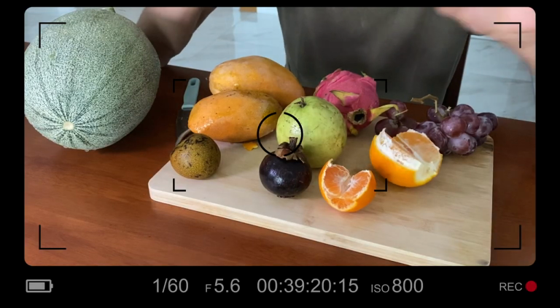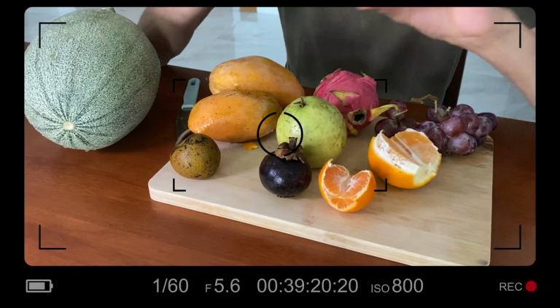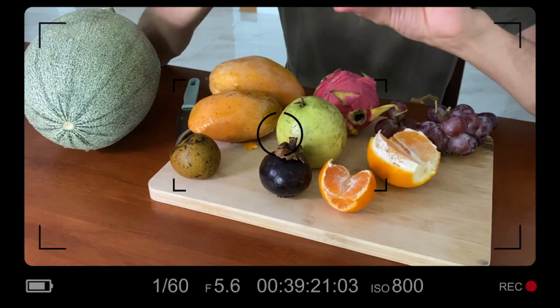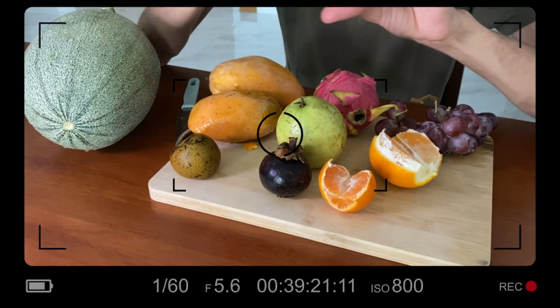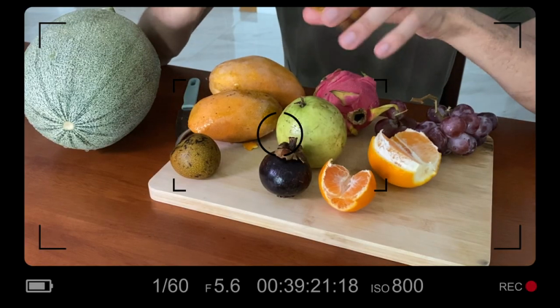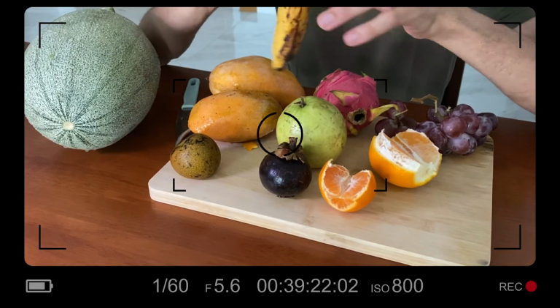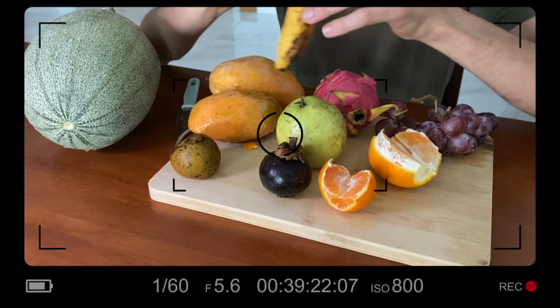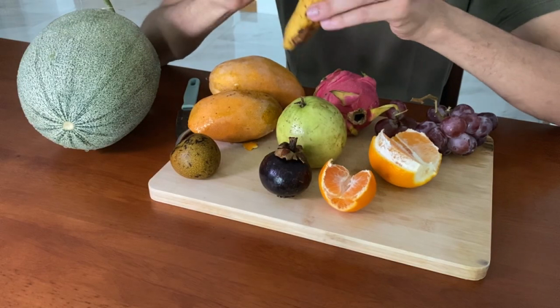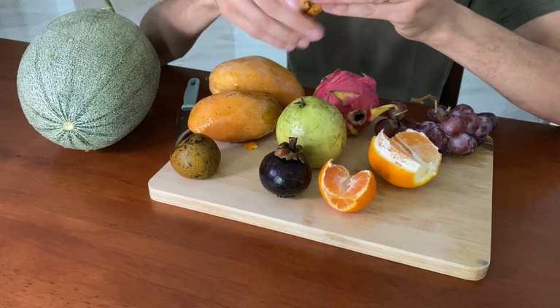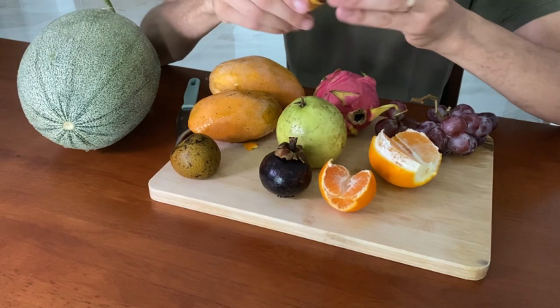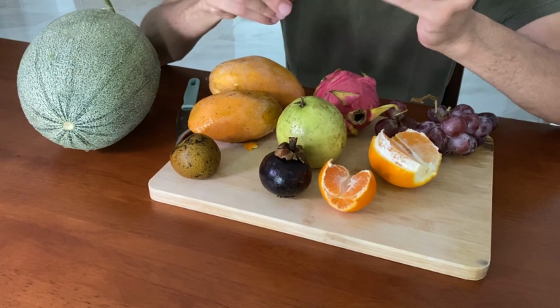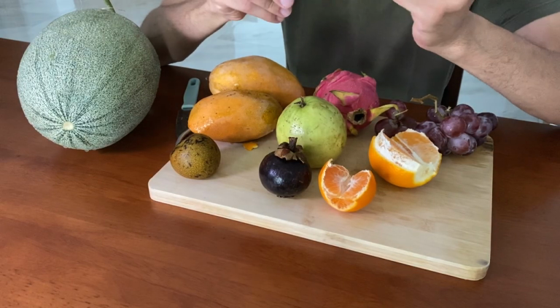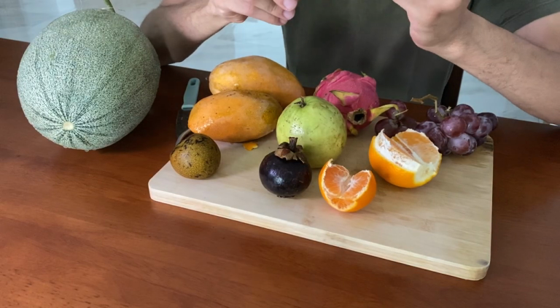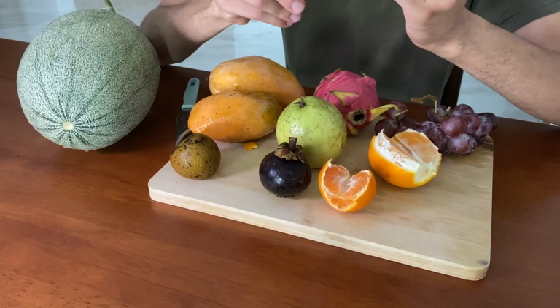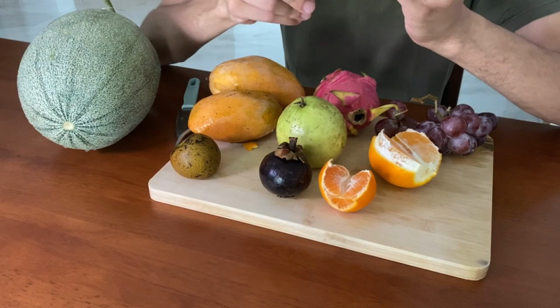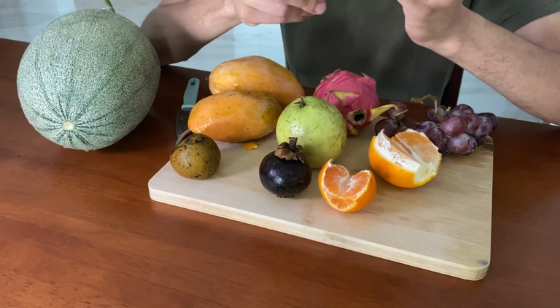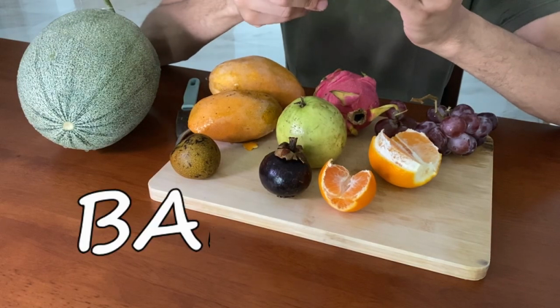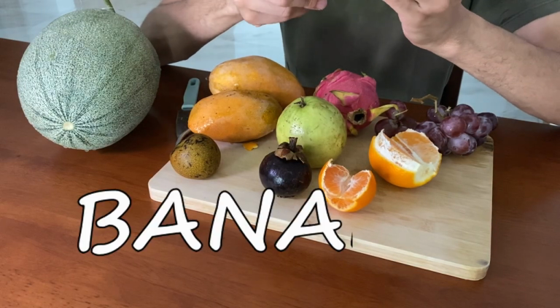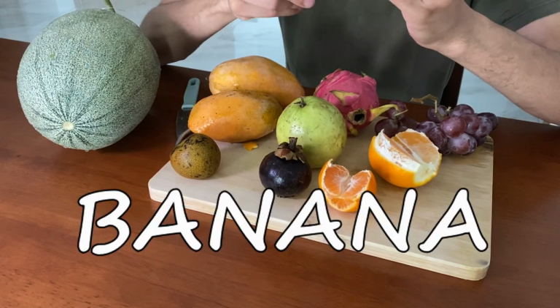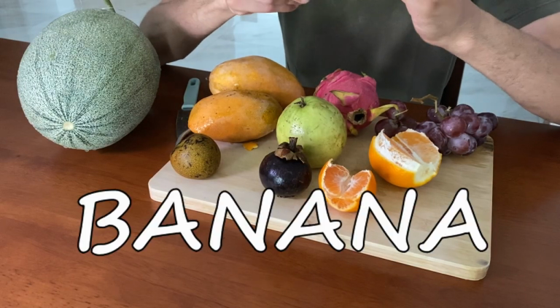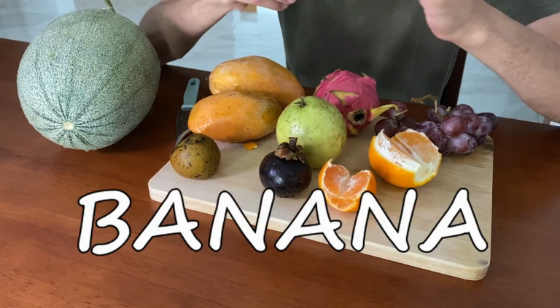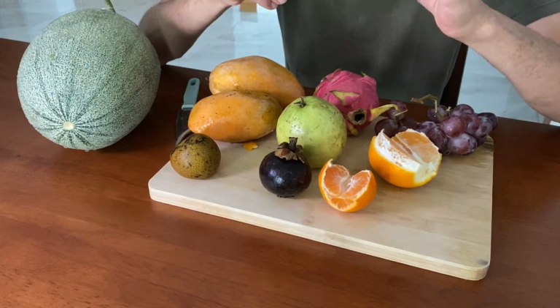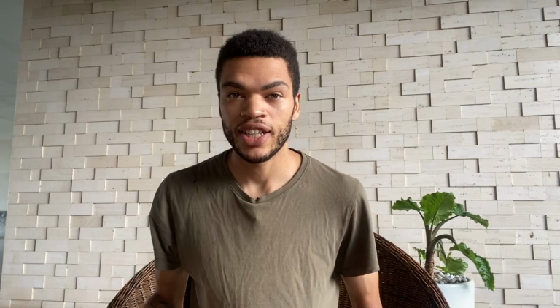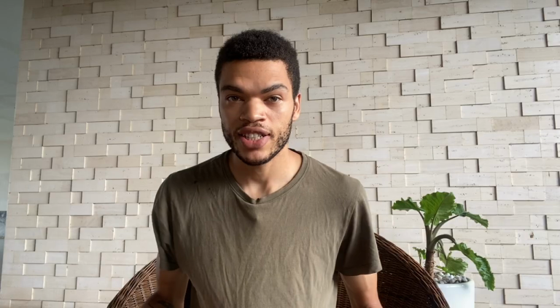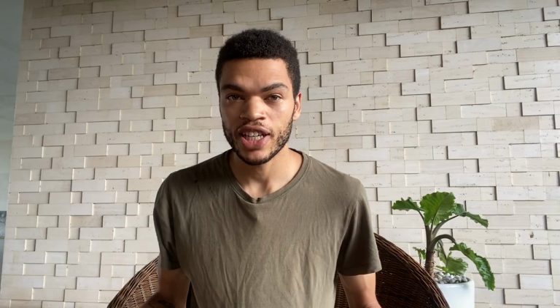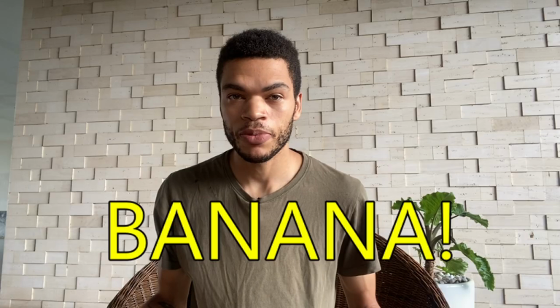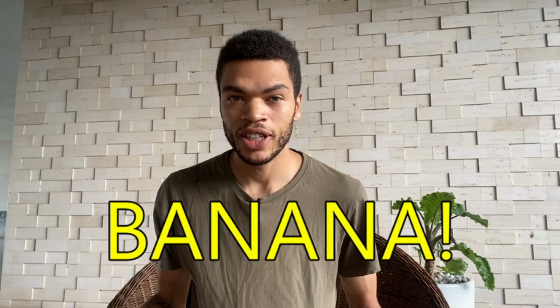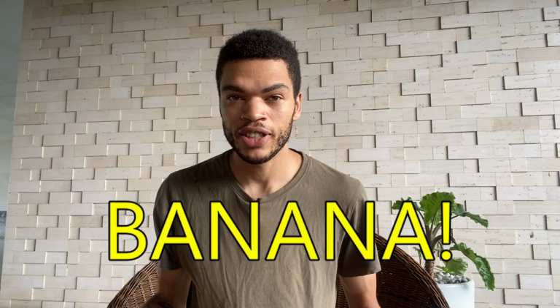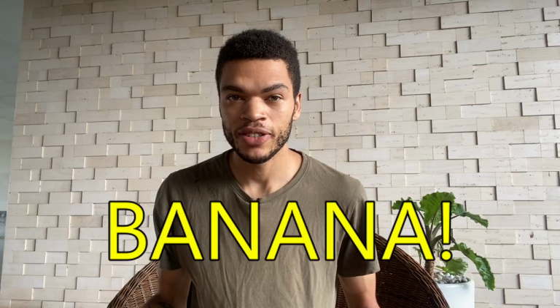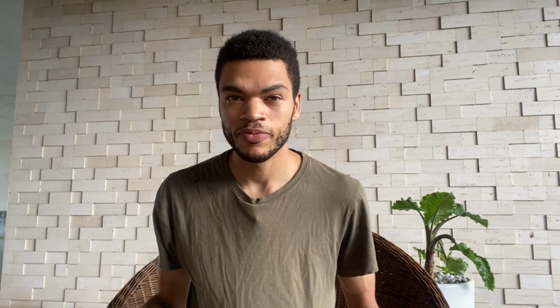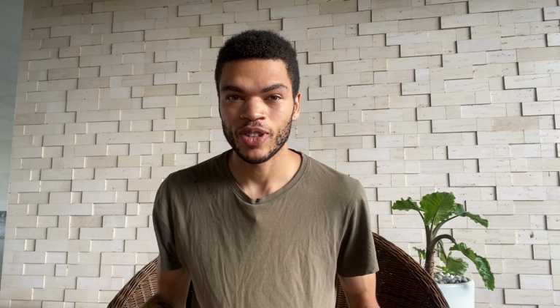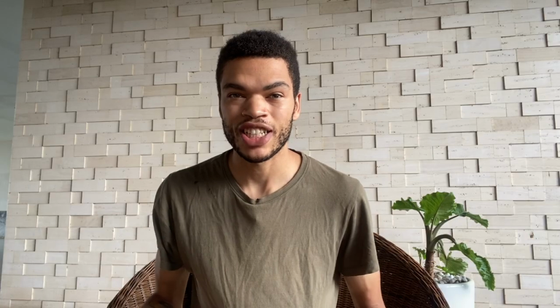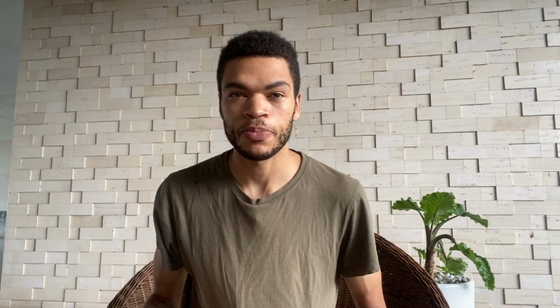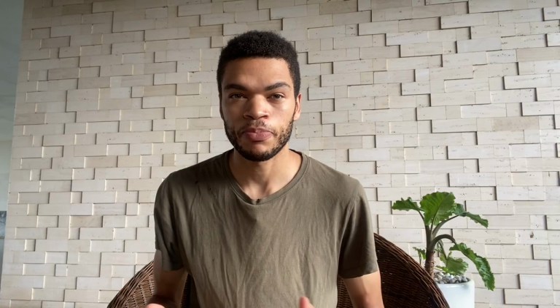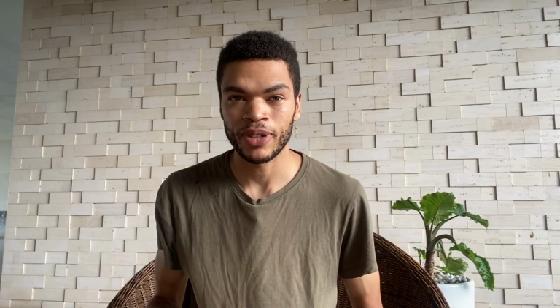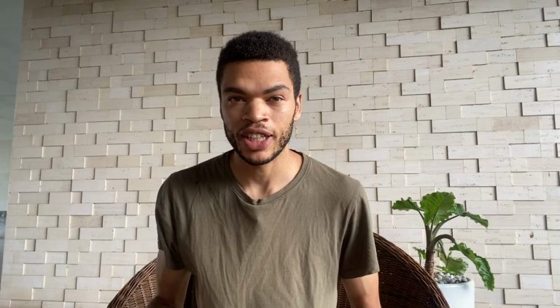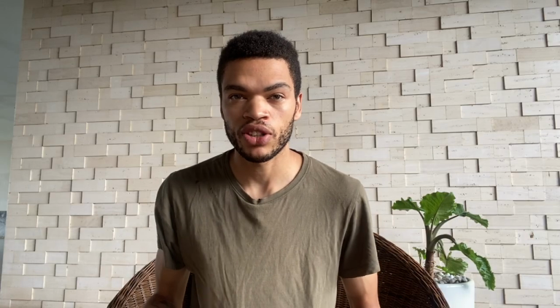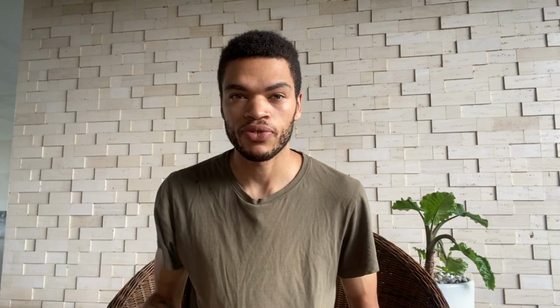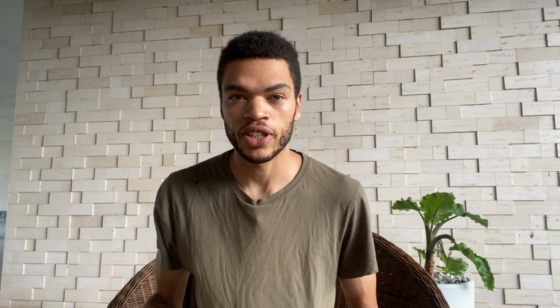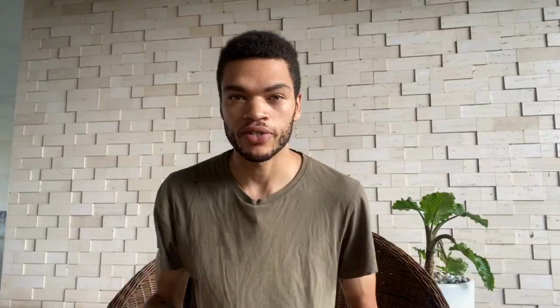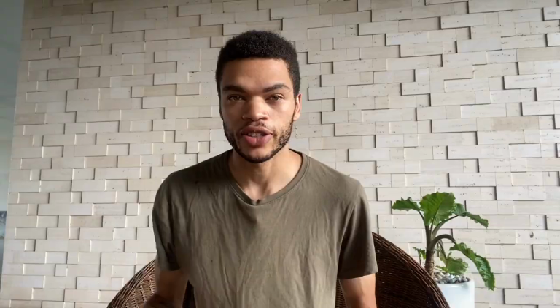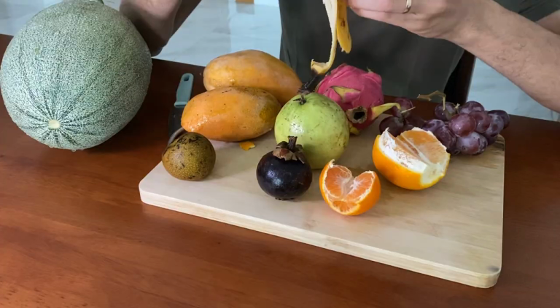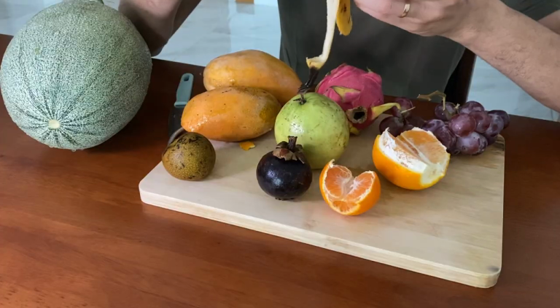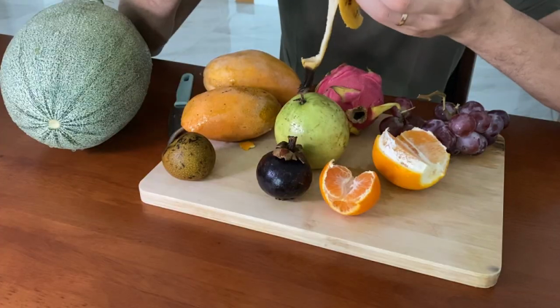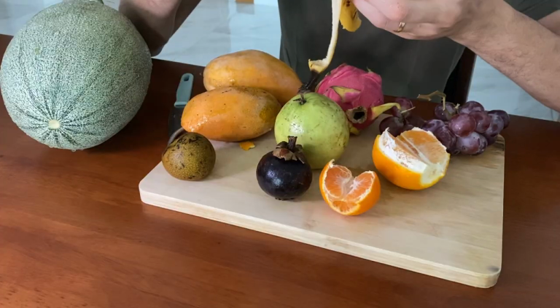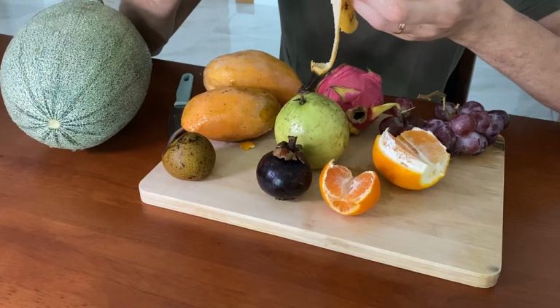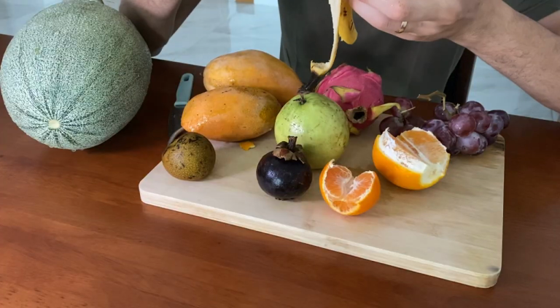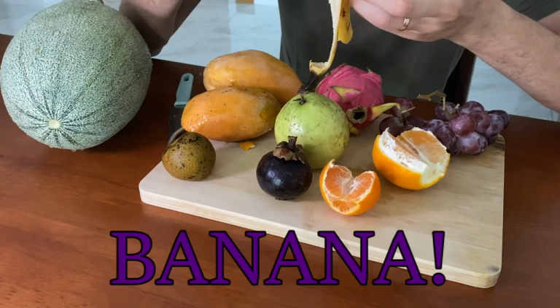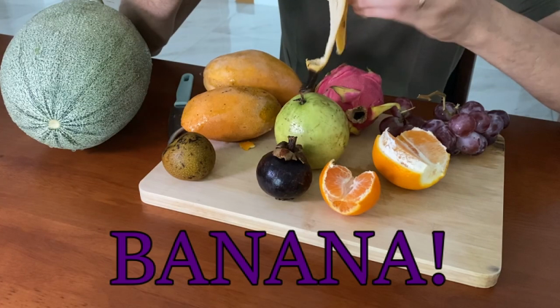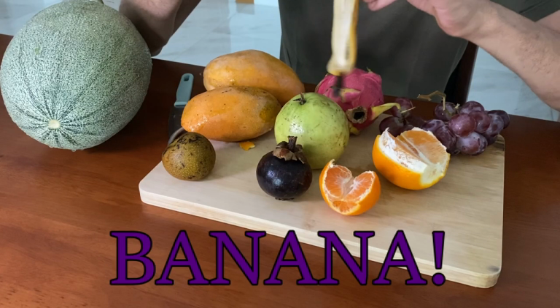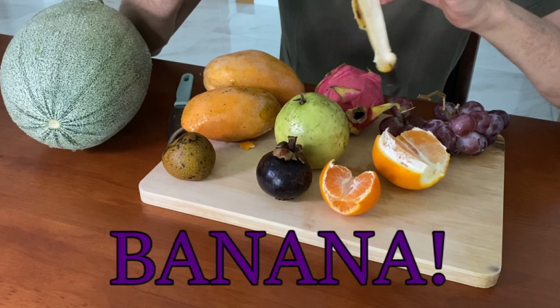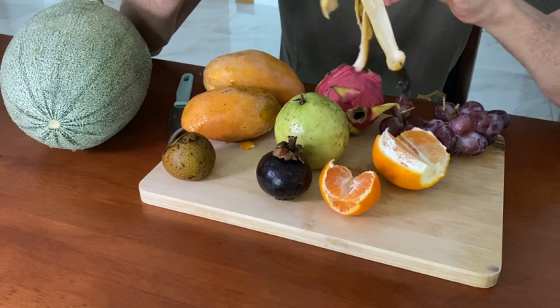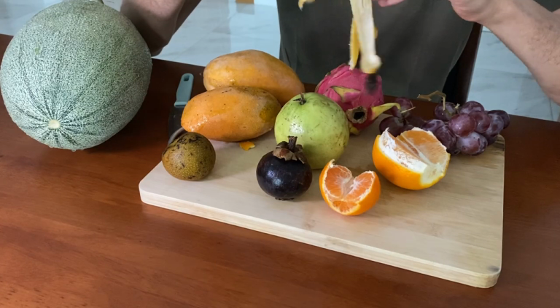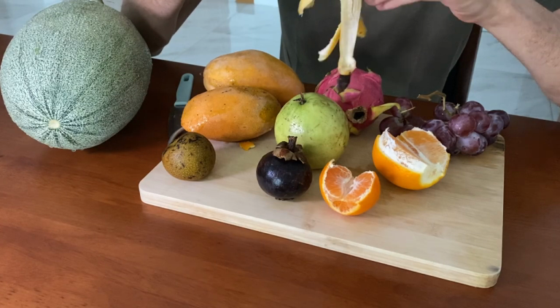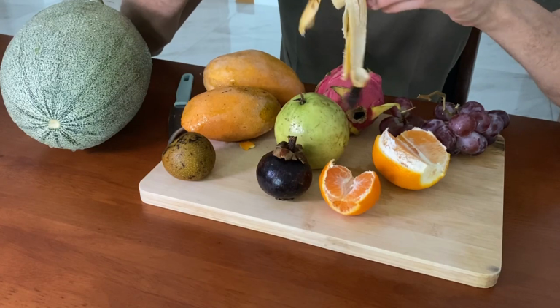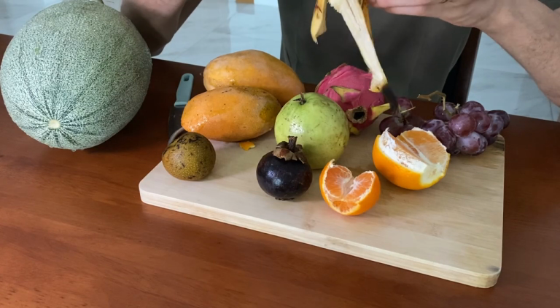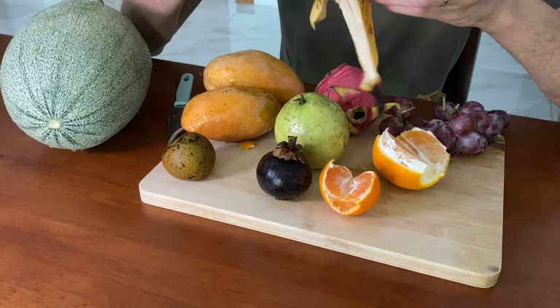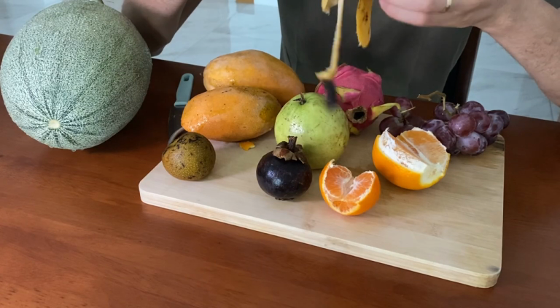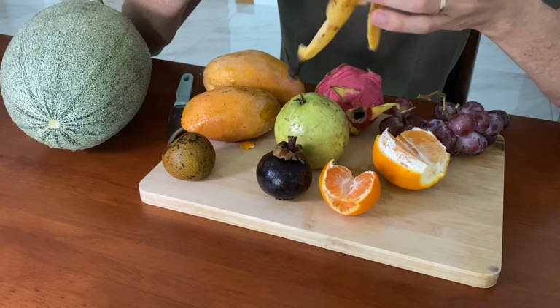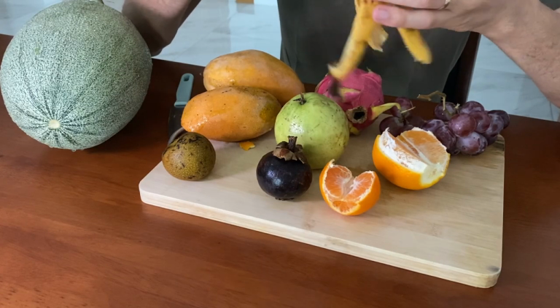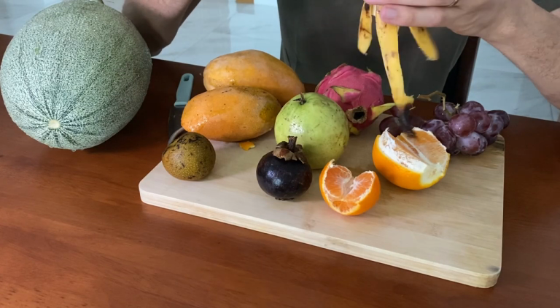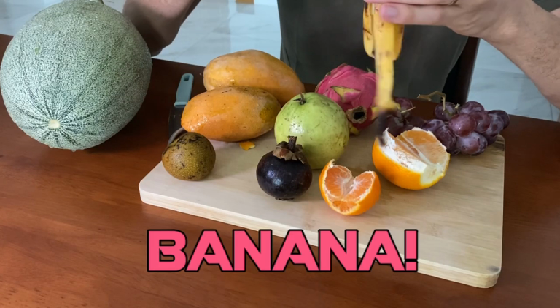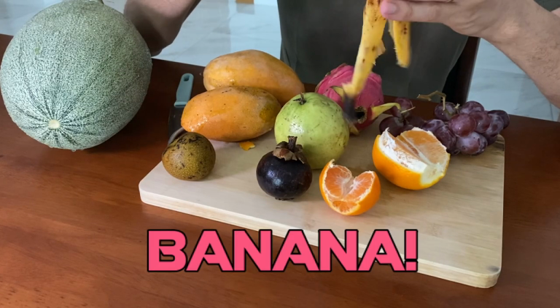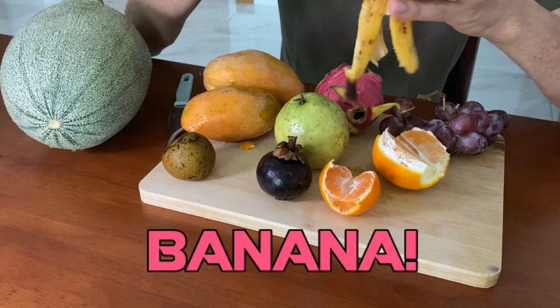Banana. Tastes like banana, has plenty of flavor. But I think it's just banana. Maybe I'm just used to eating banana.